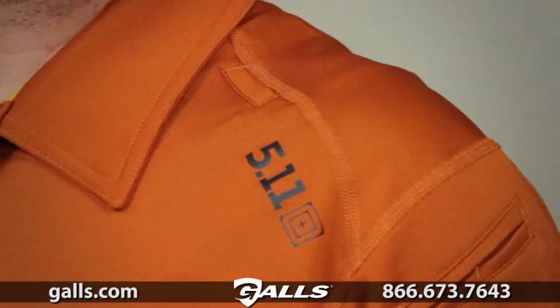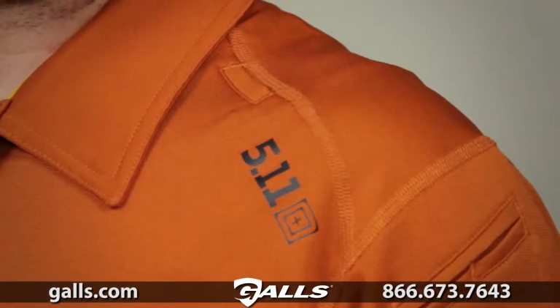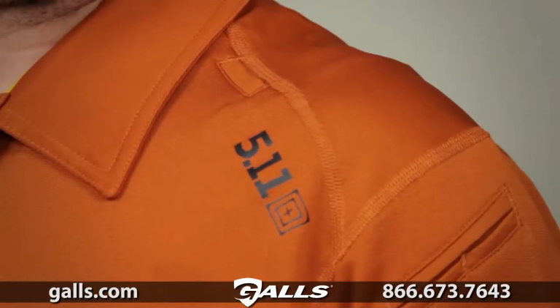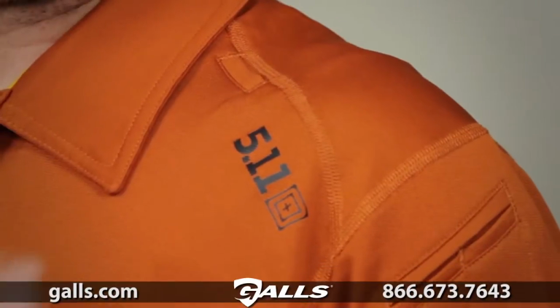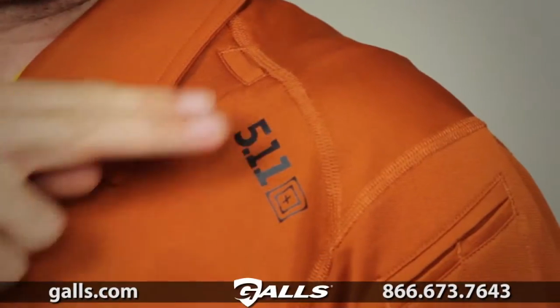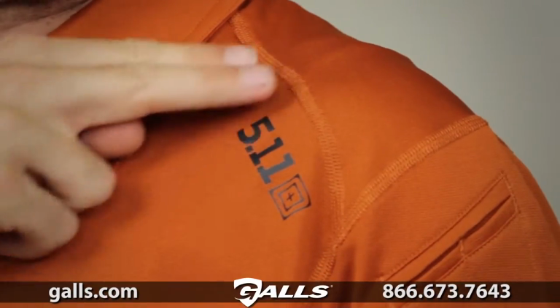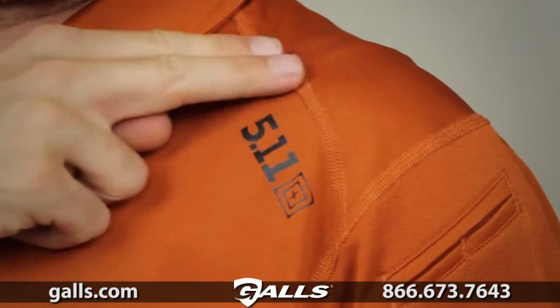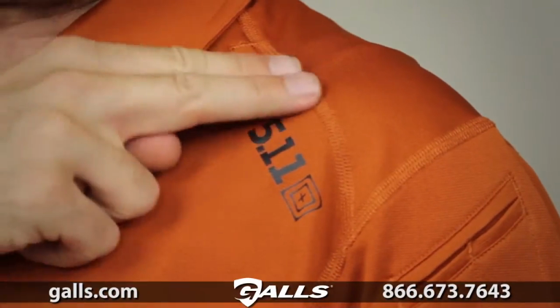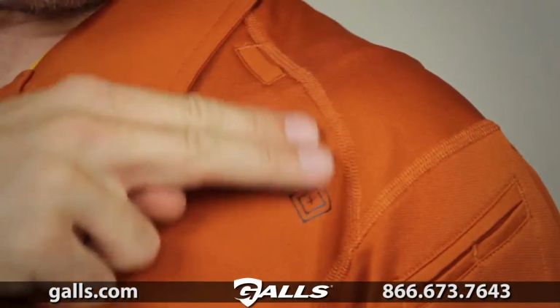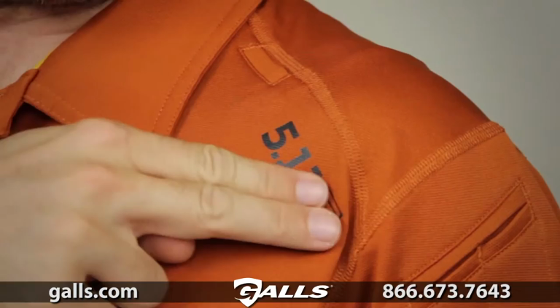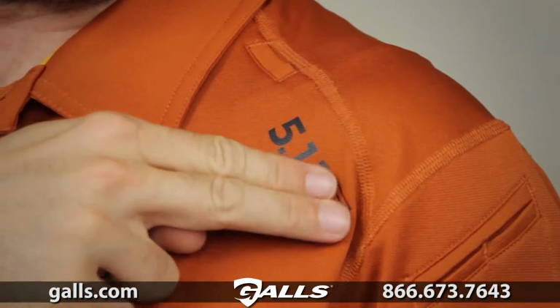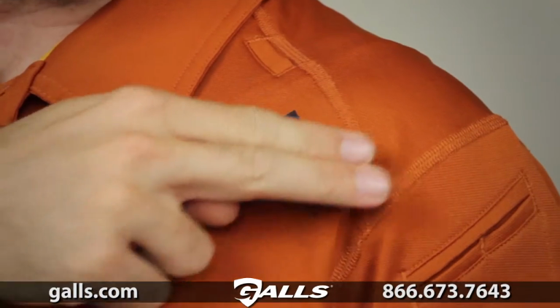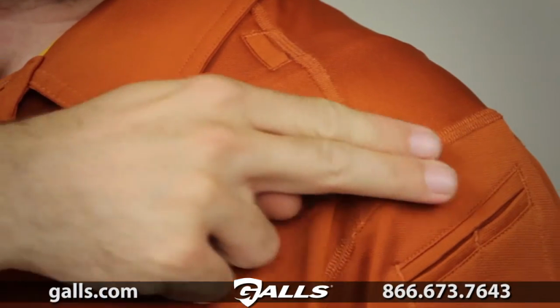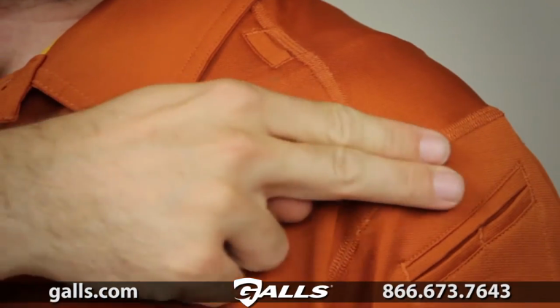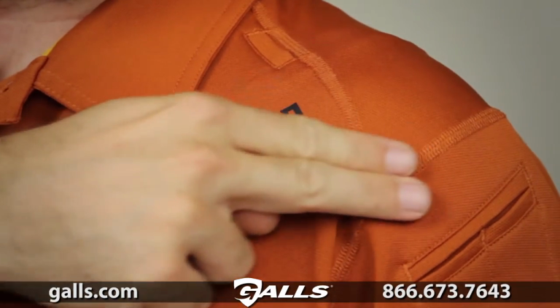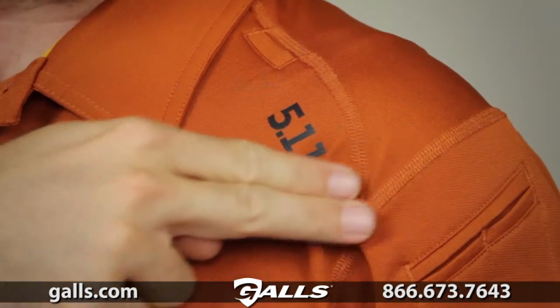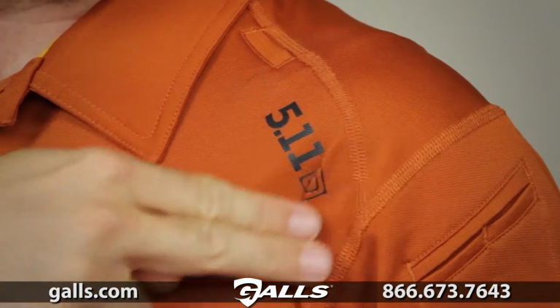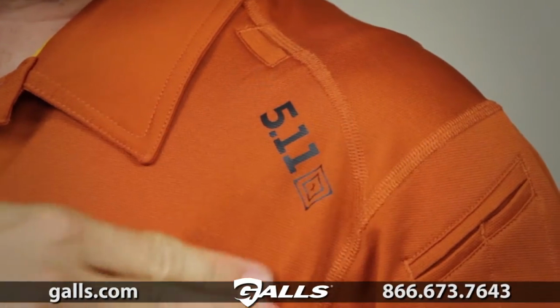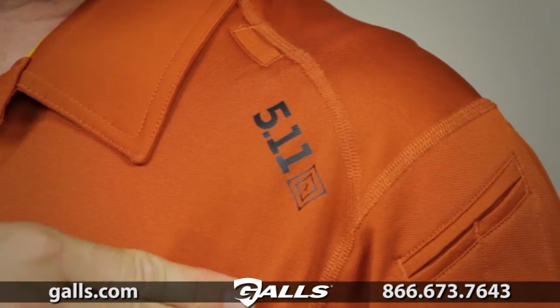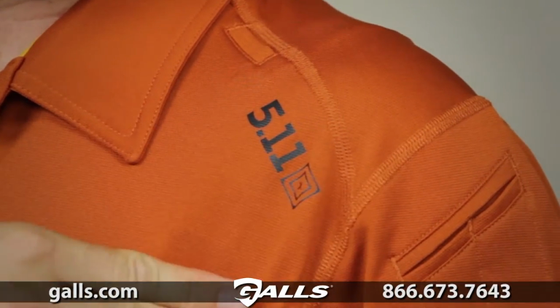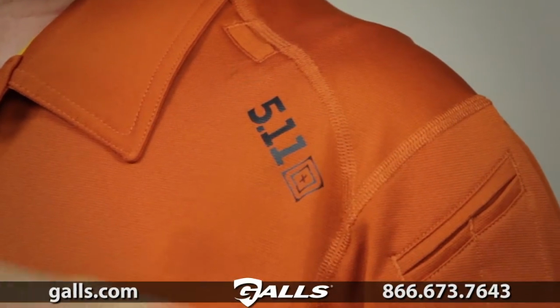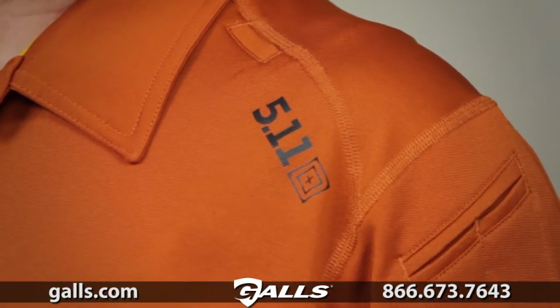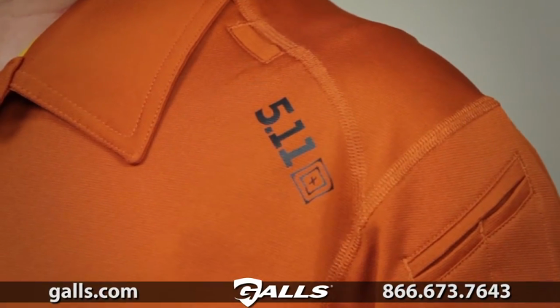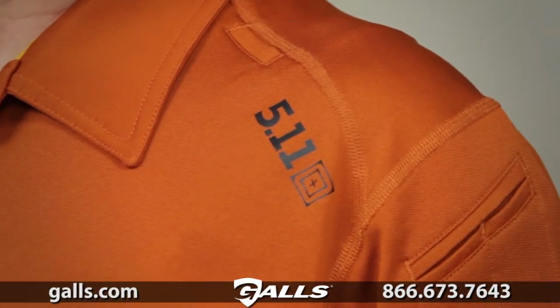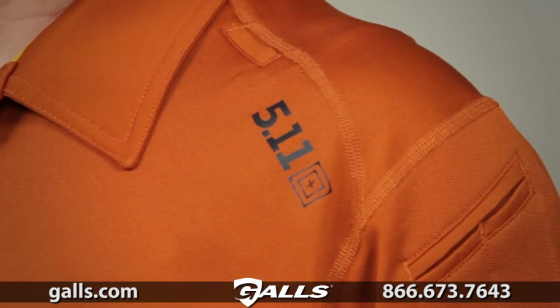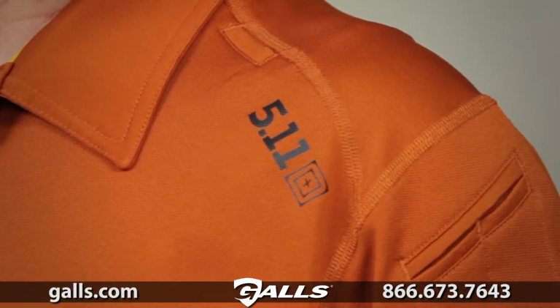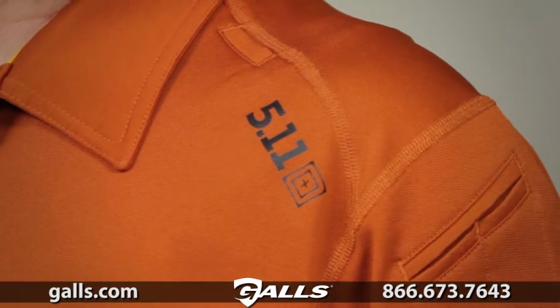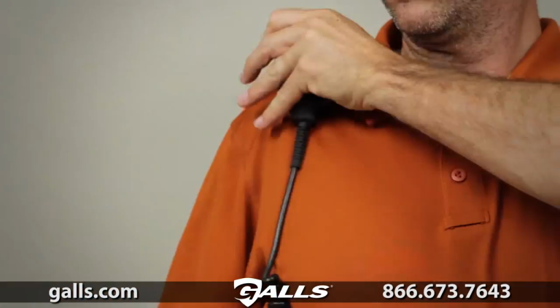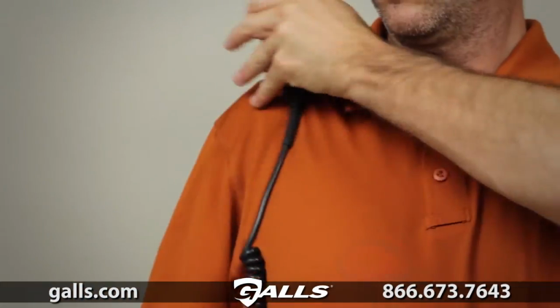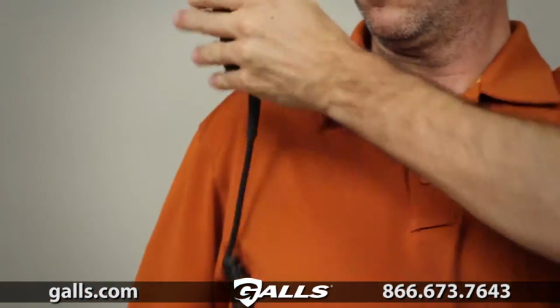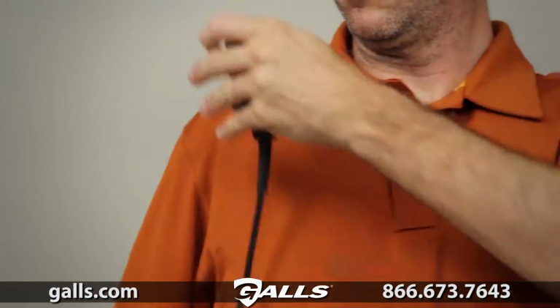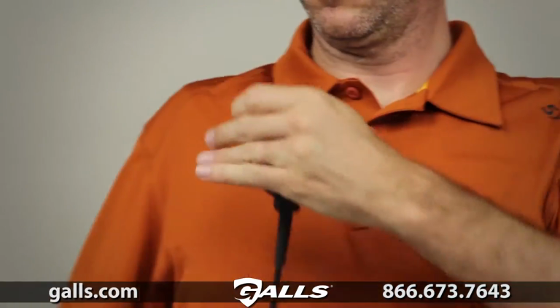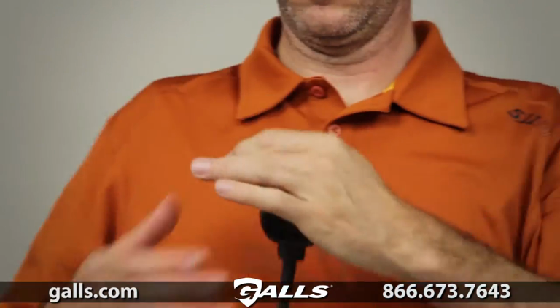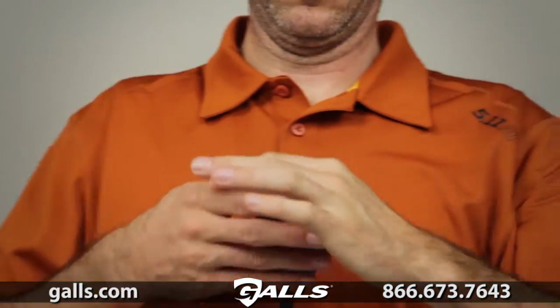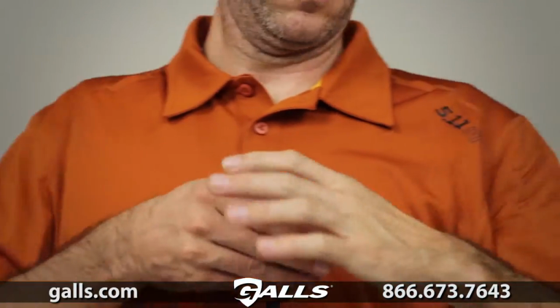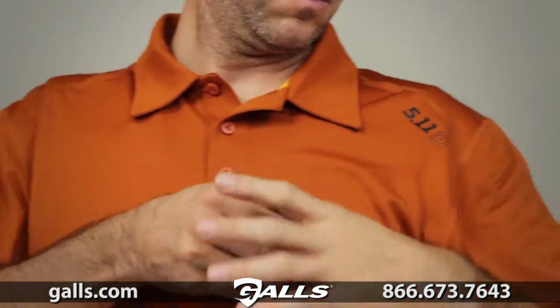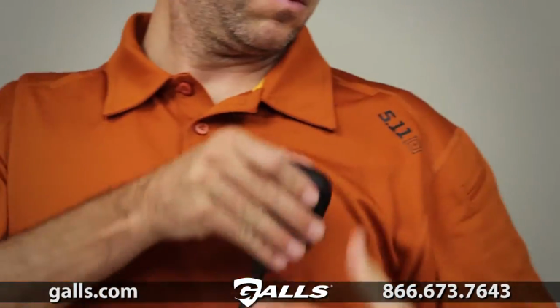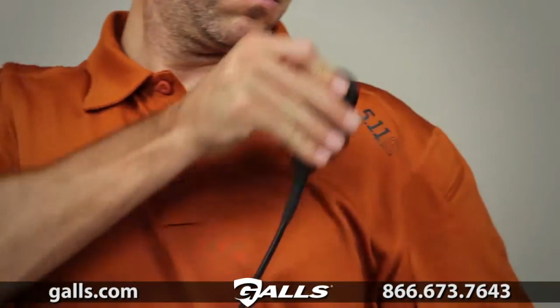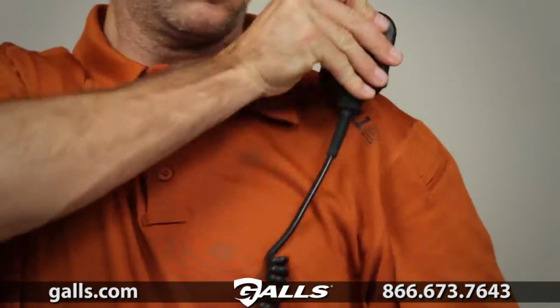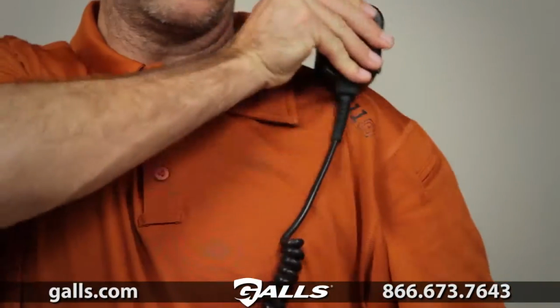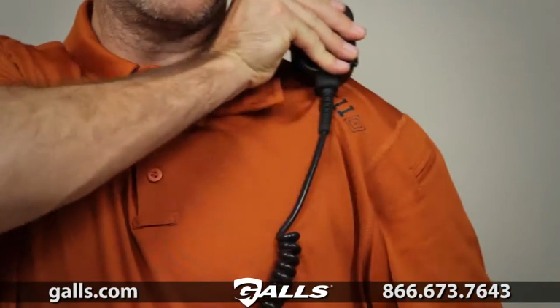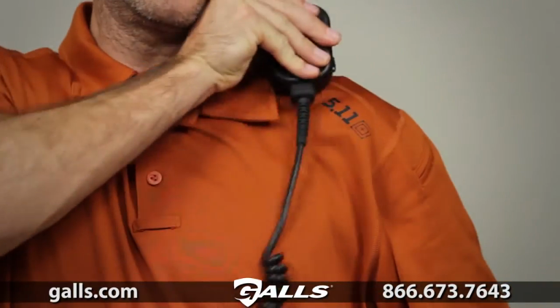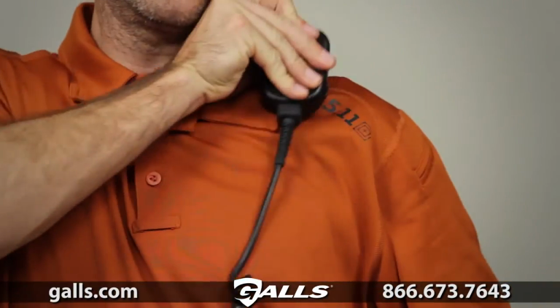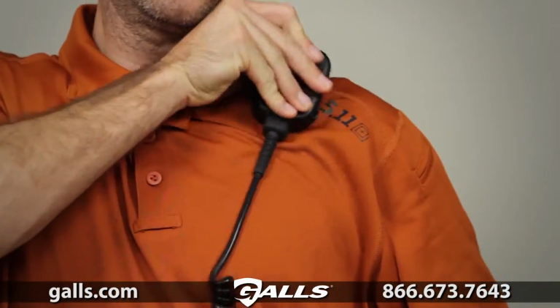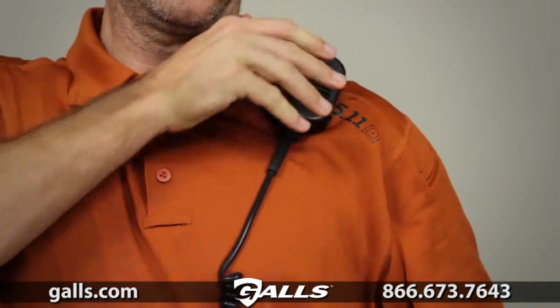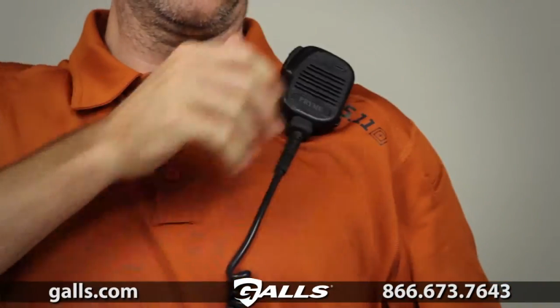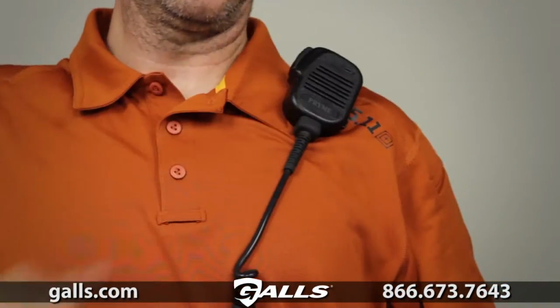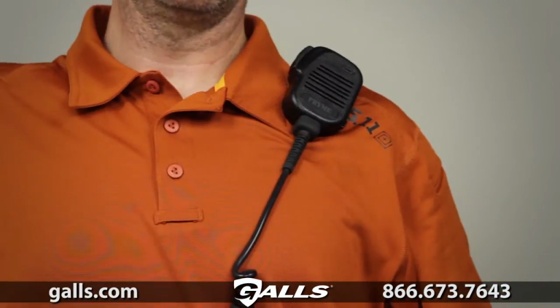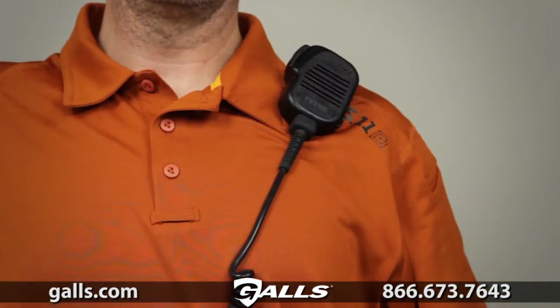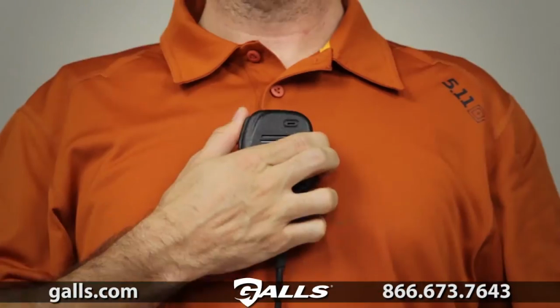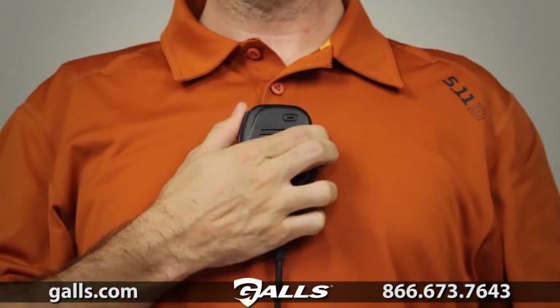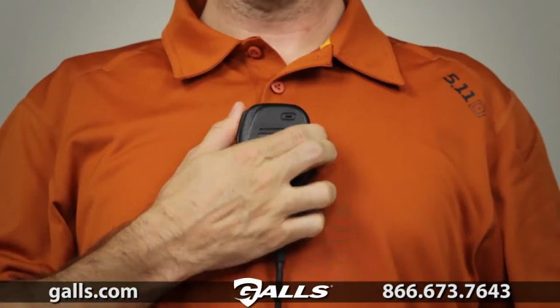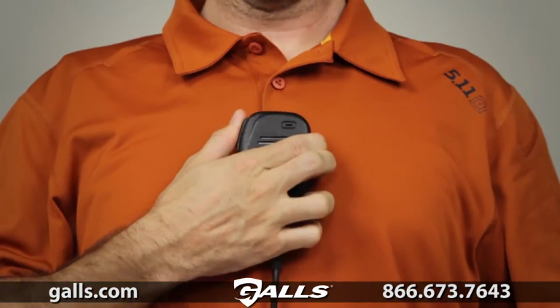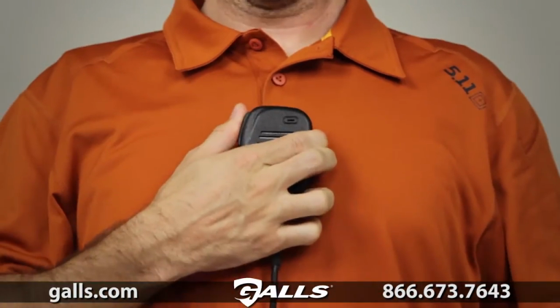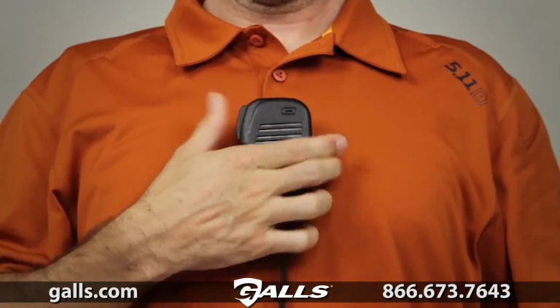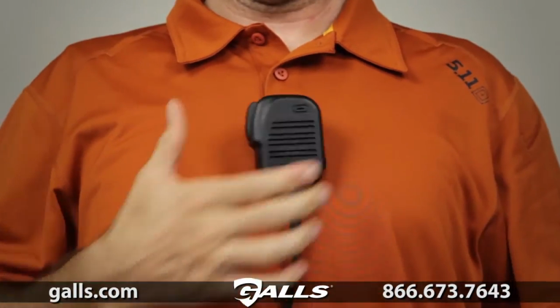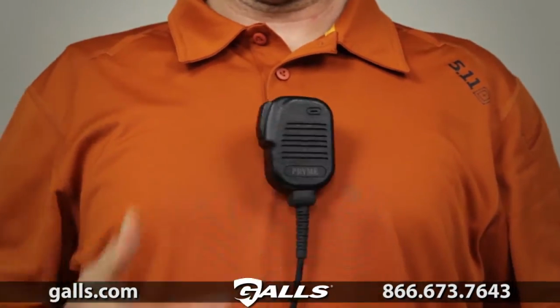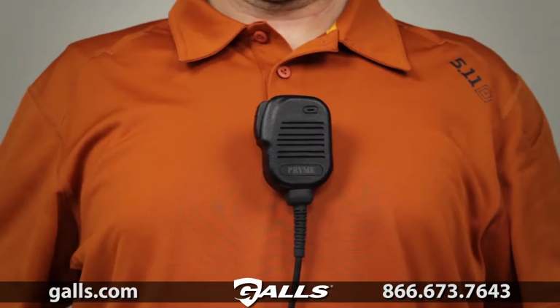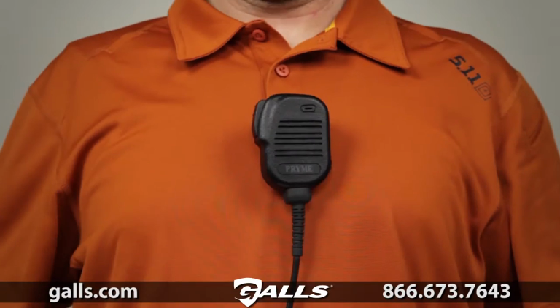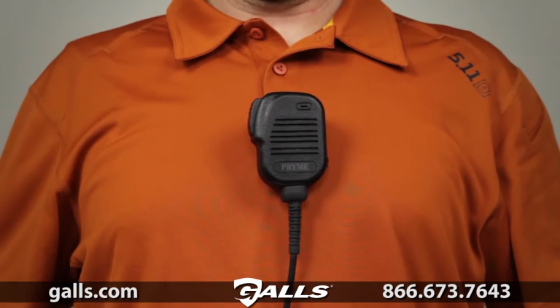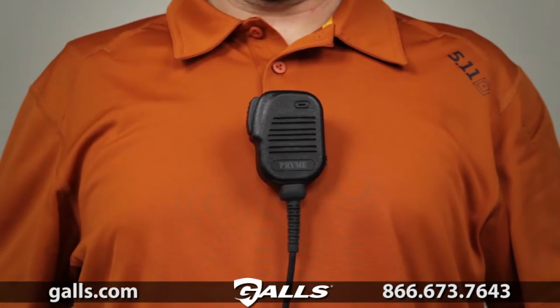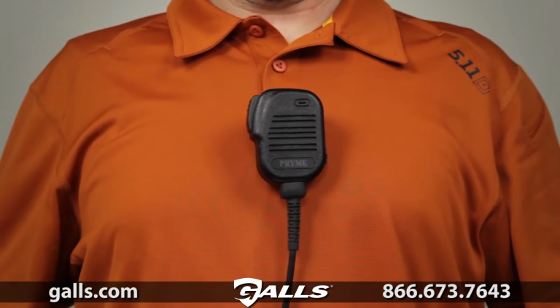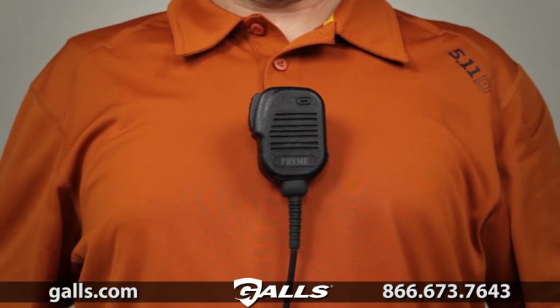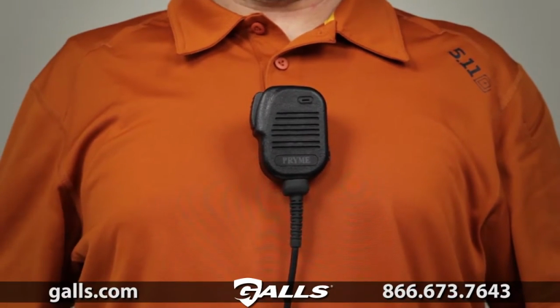This polo has a stylish yet functional design and features mic loops at both shoulders and the front placket to keep you connected.